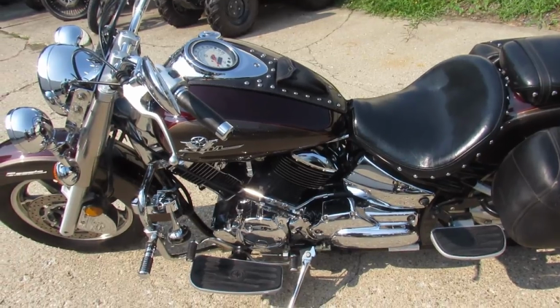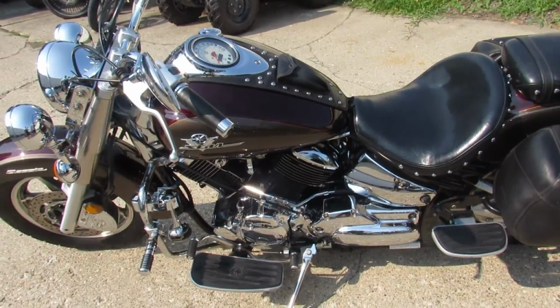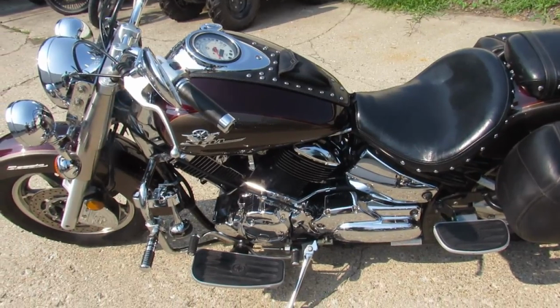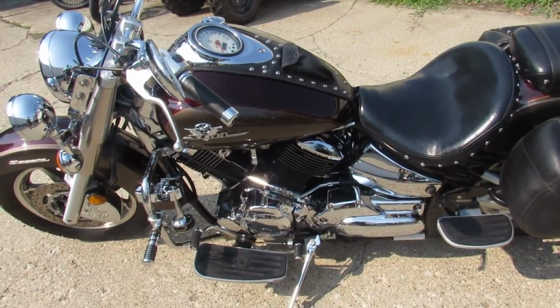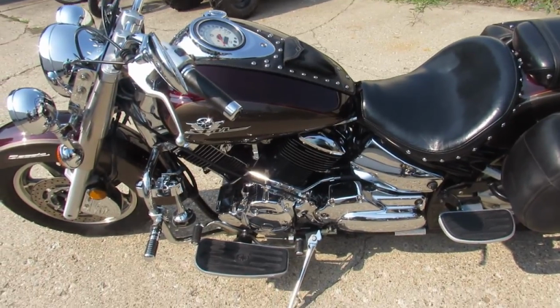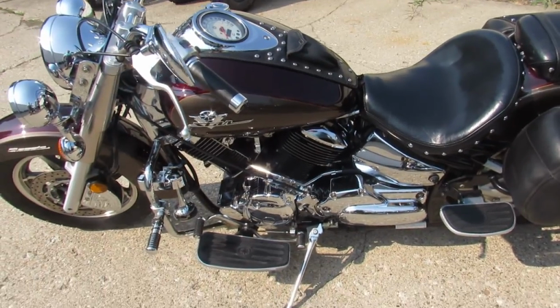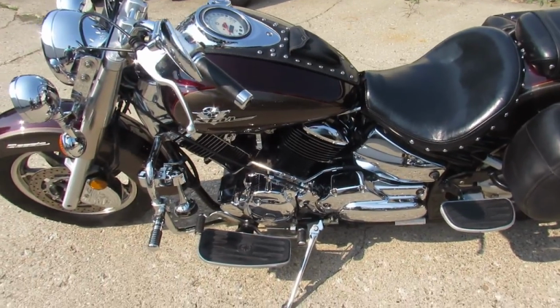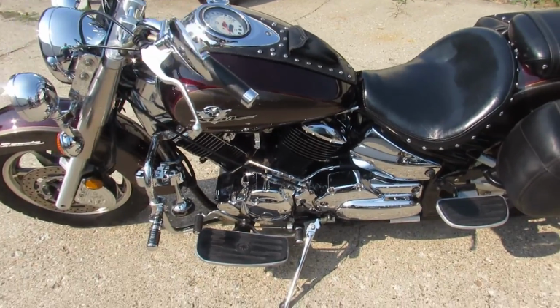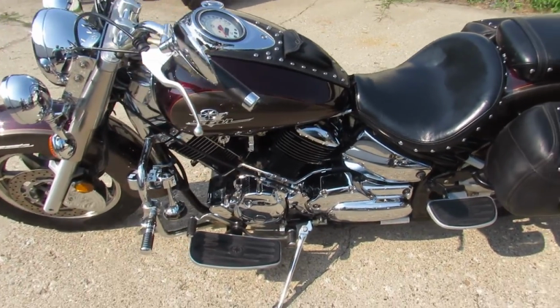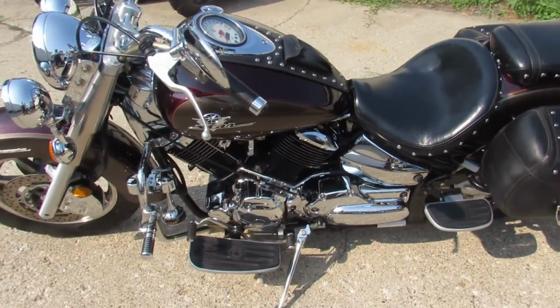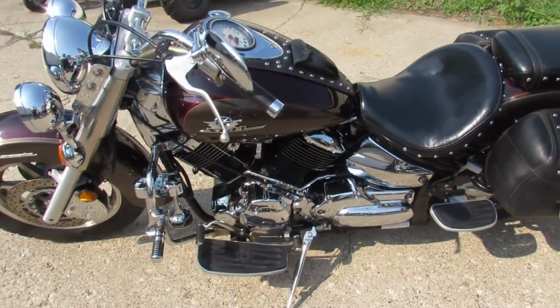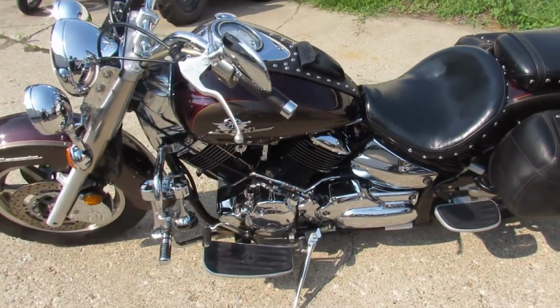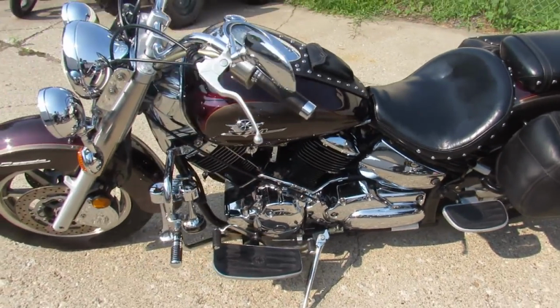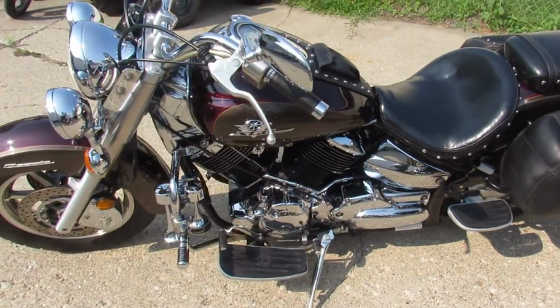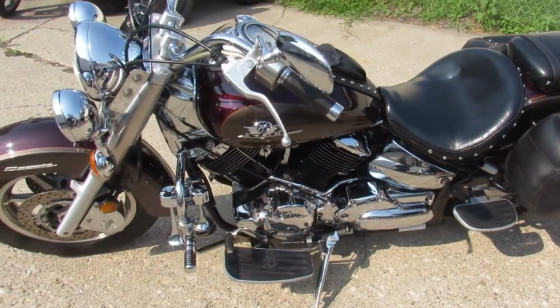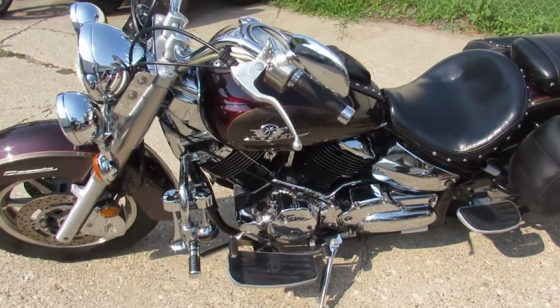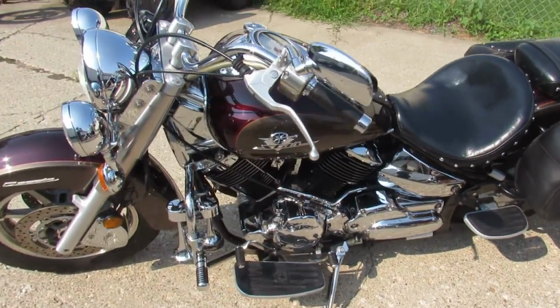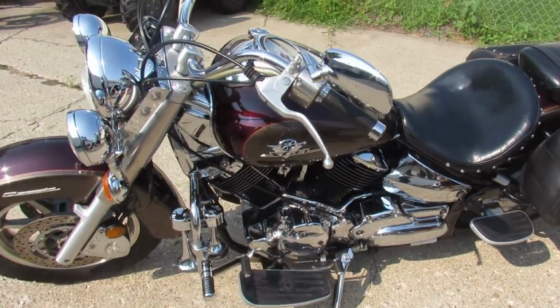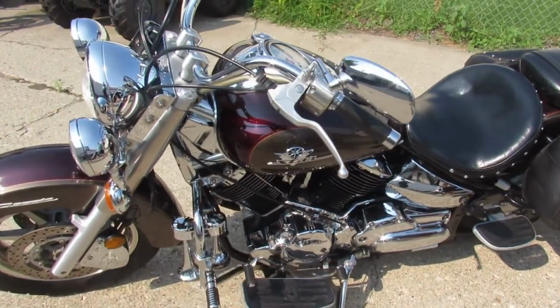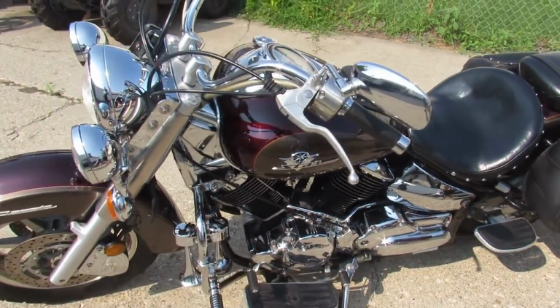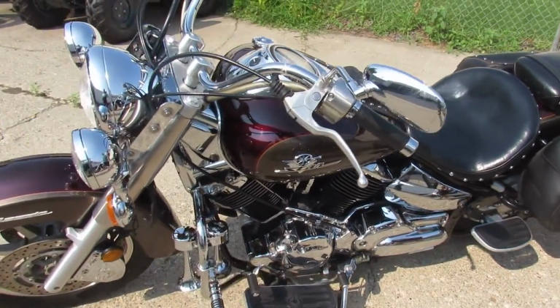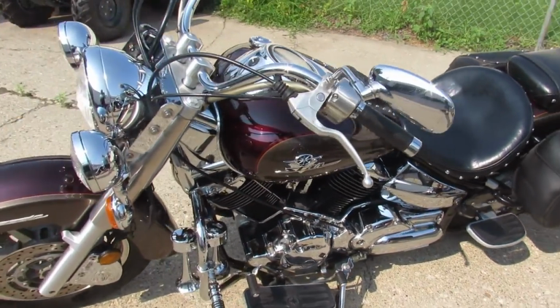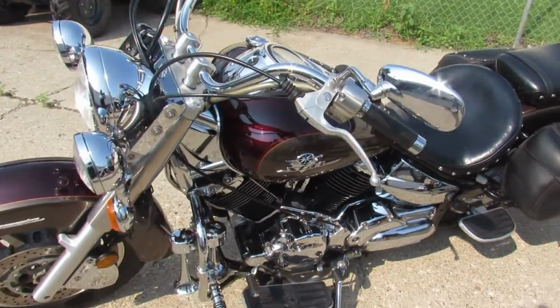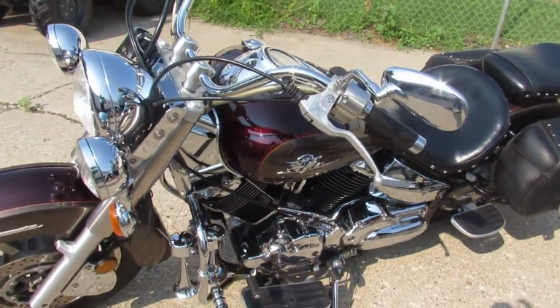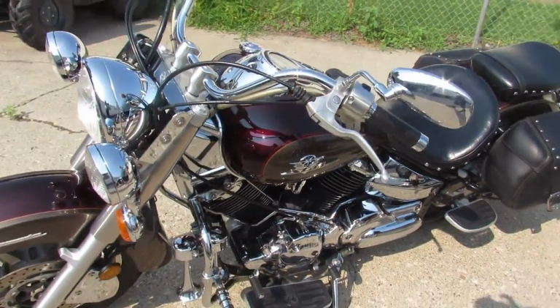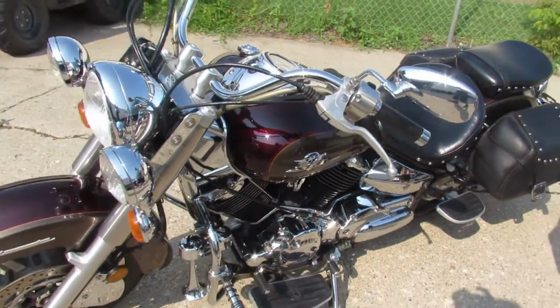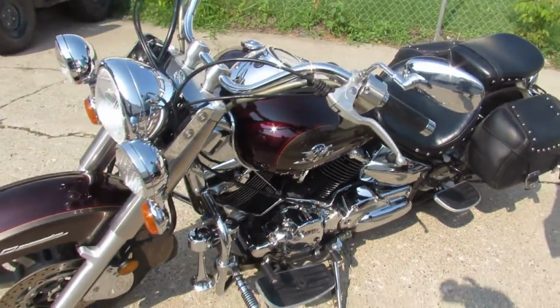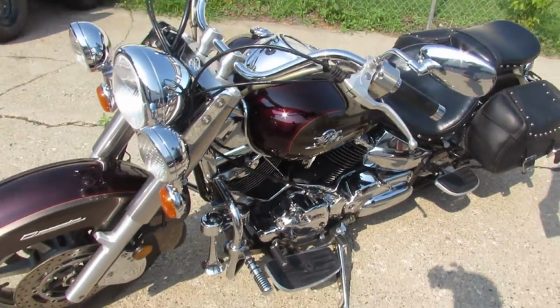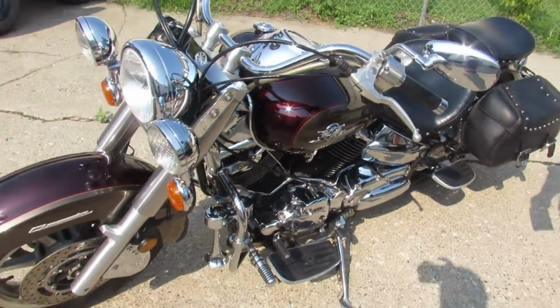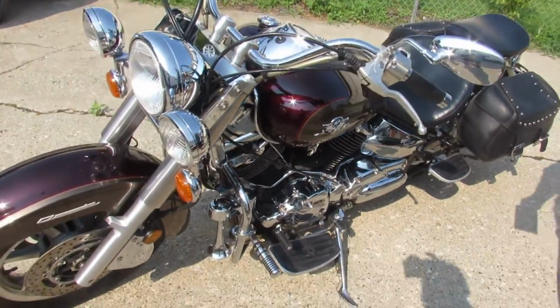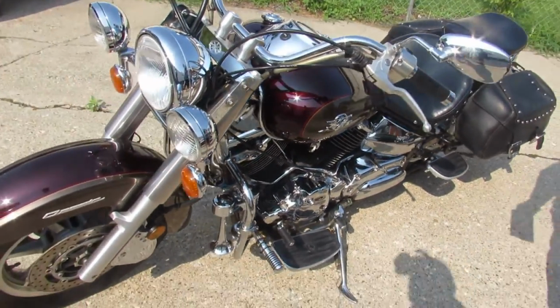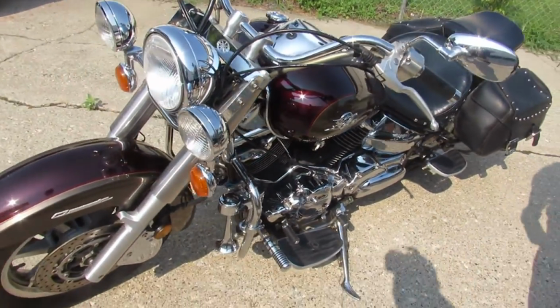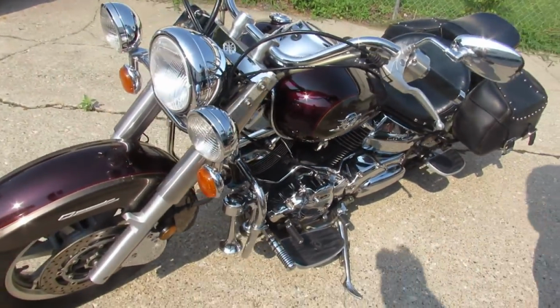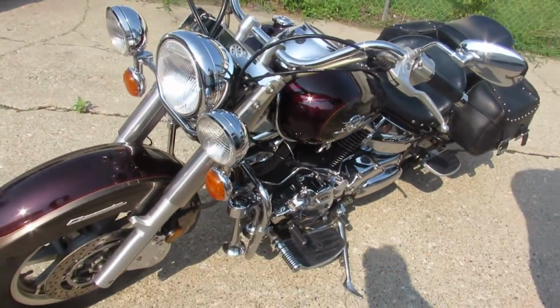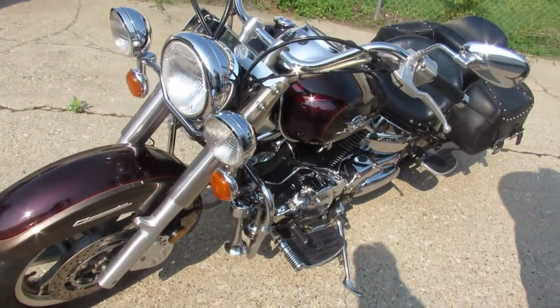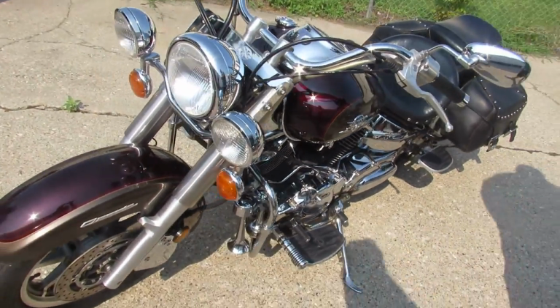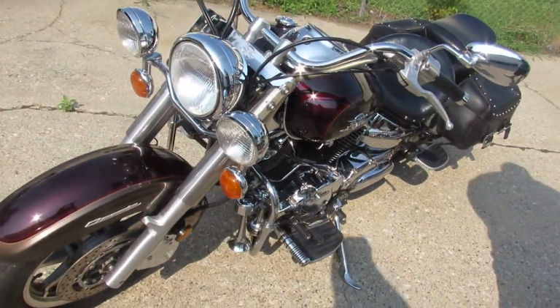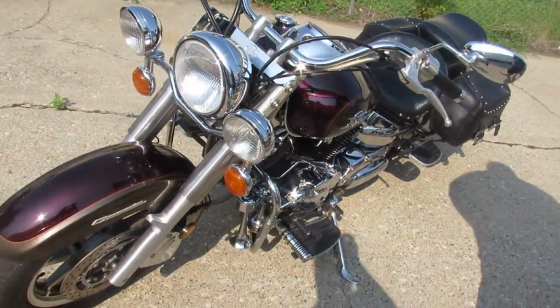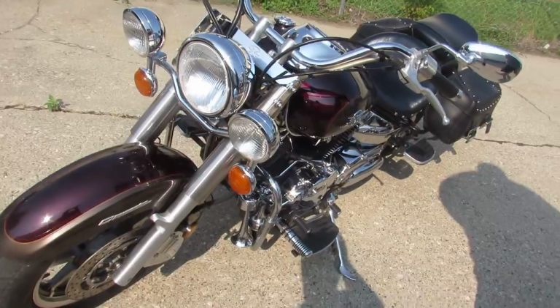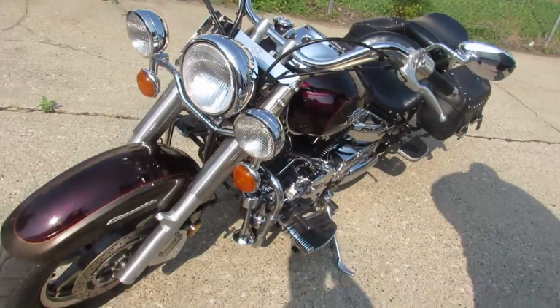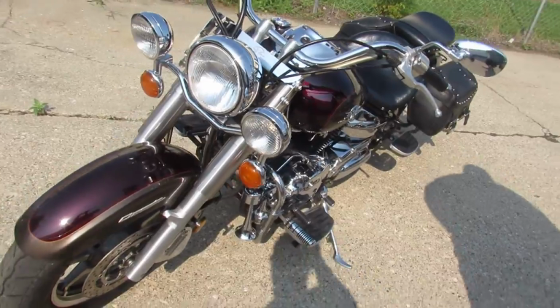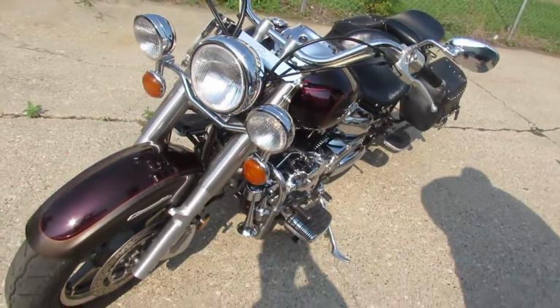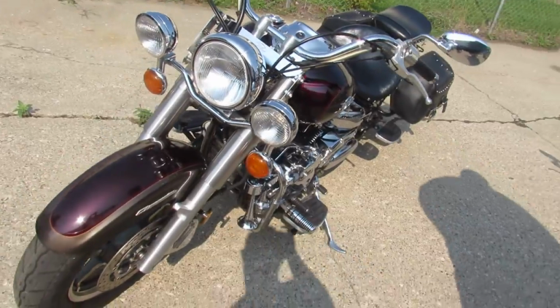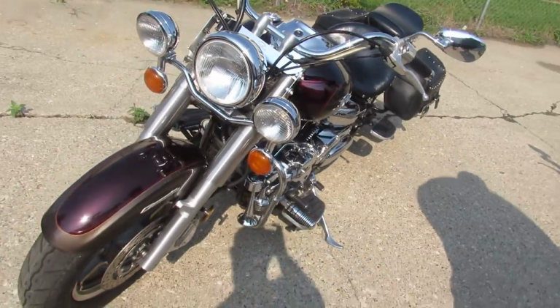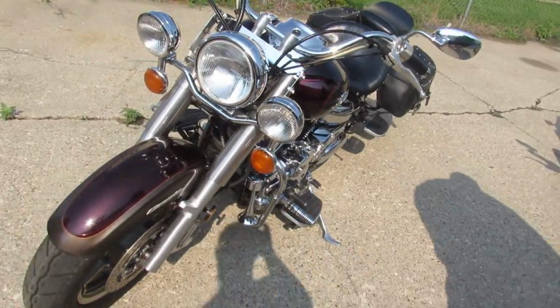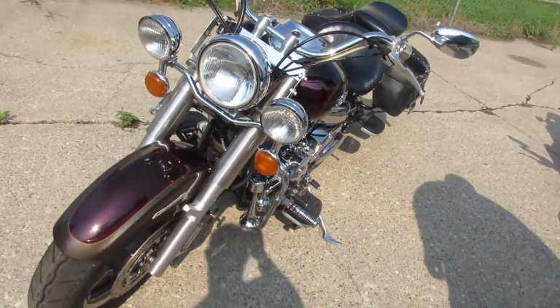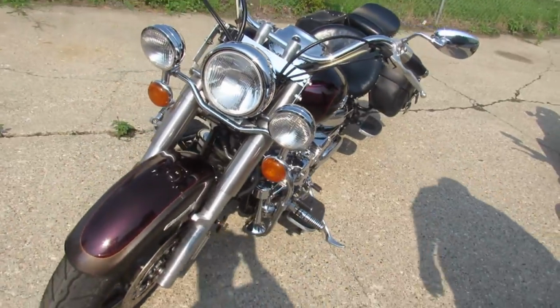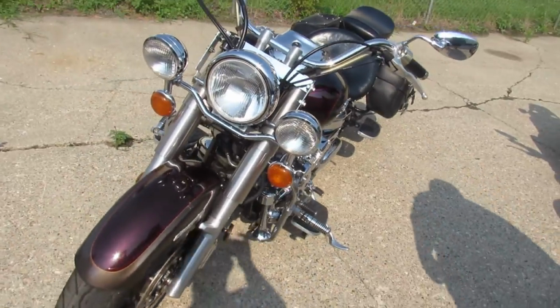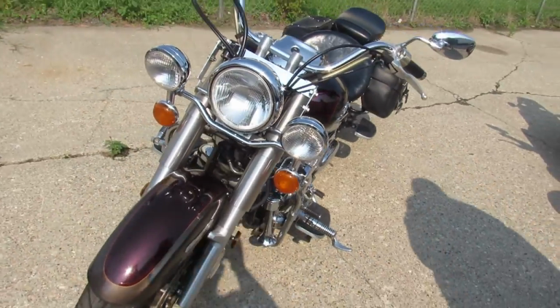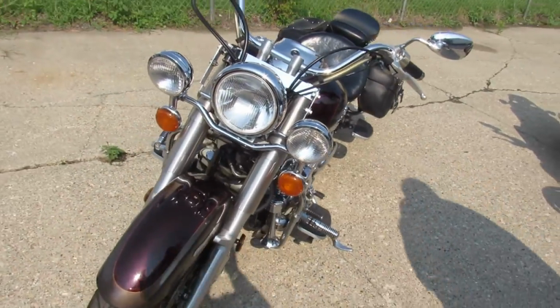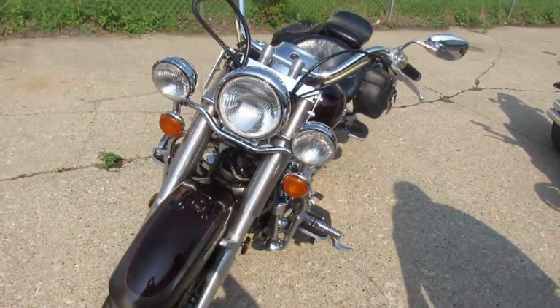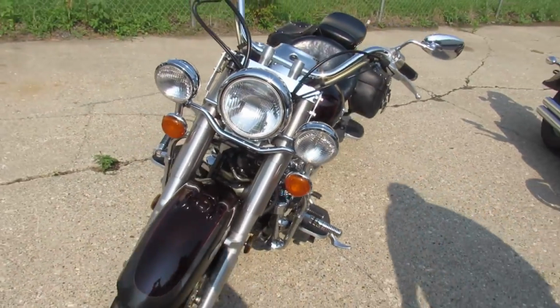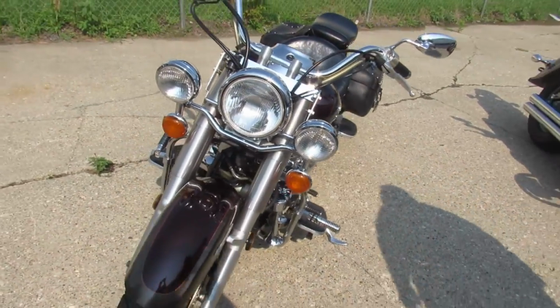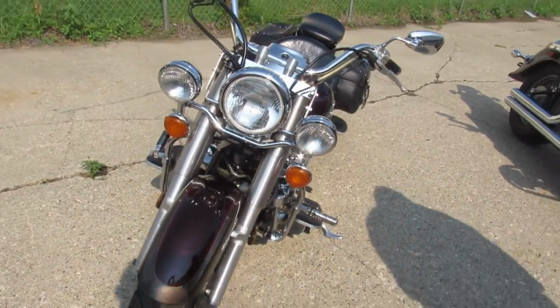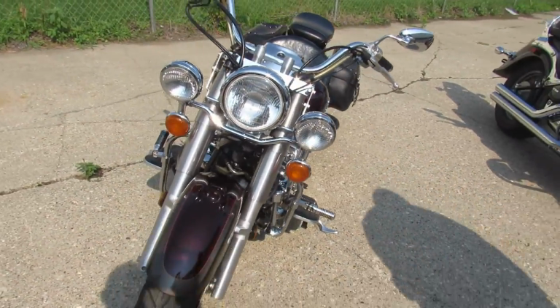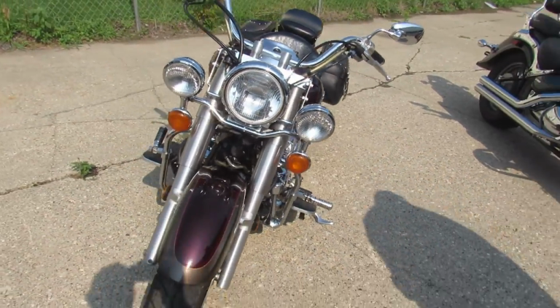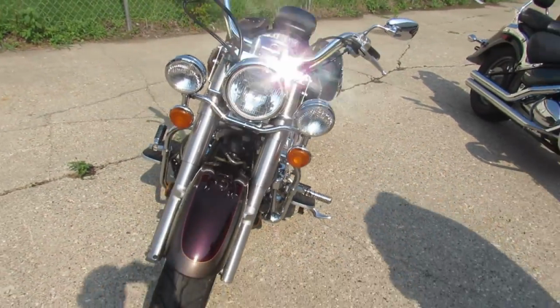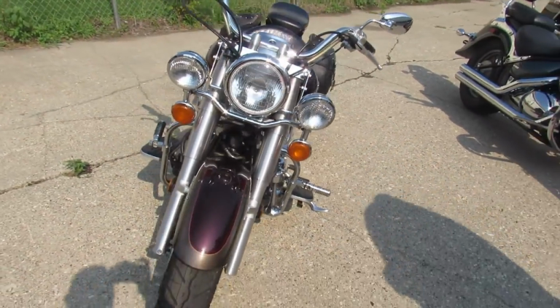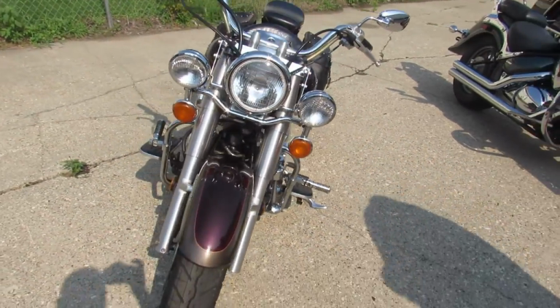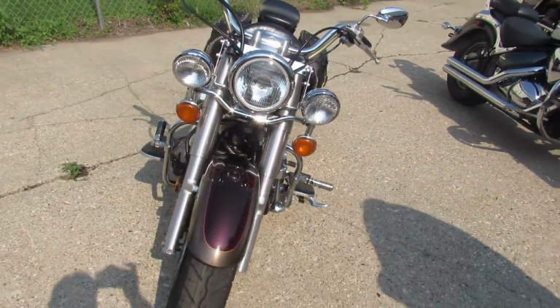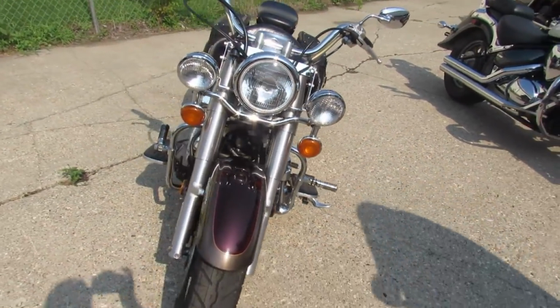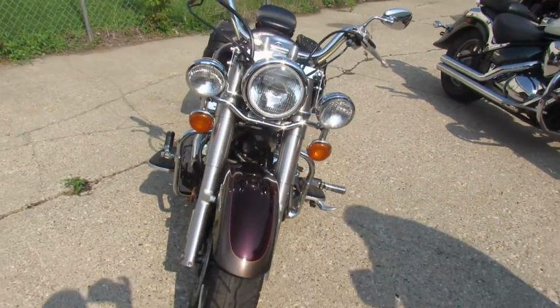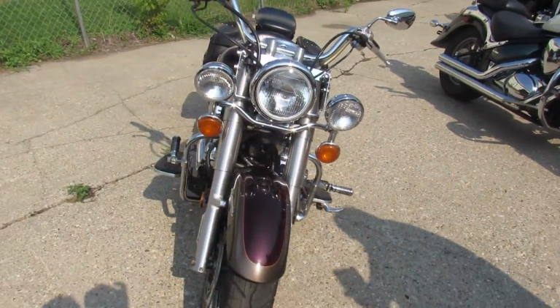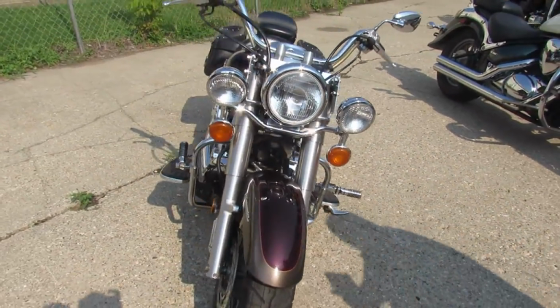Hey guys, ApprovalPowerSports.com here doing some videos on some bikes we just got in. Anybody looking for a used bike, we've got them in stock here.